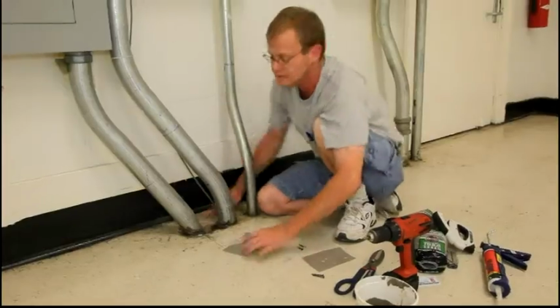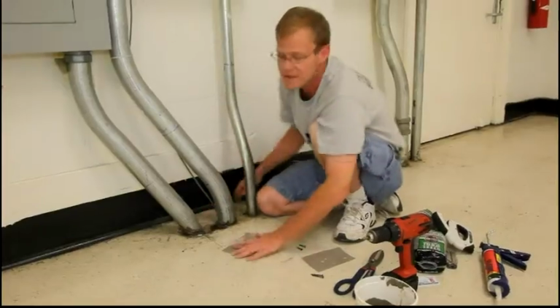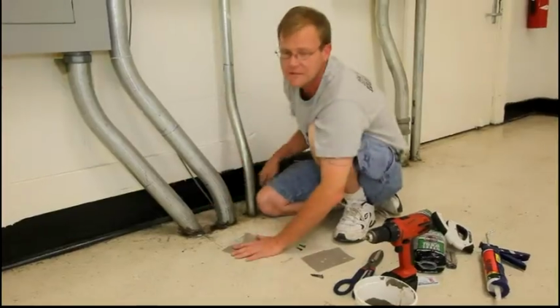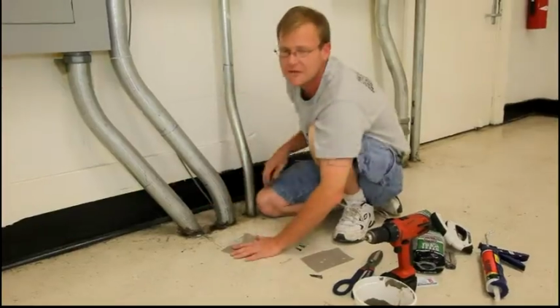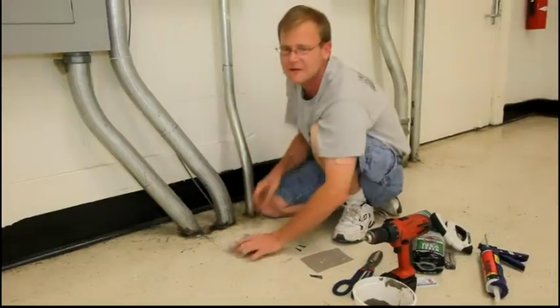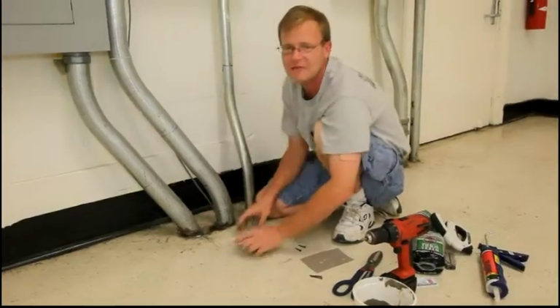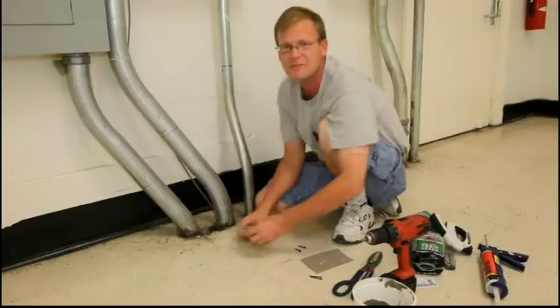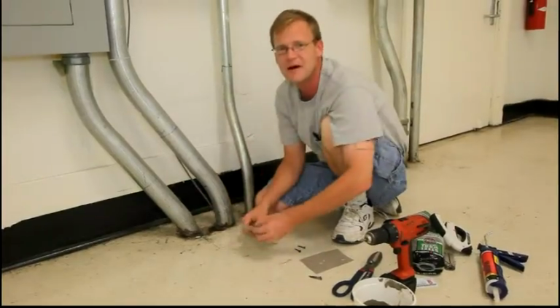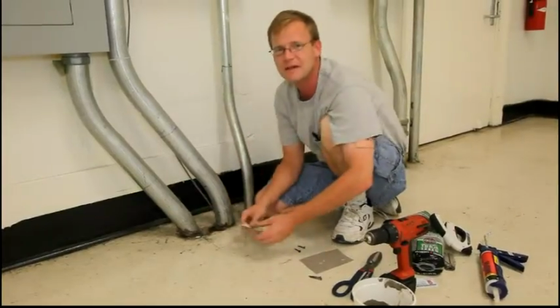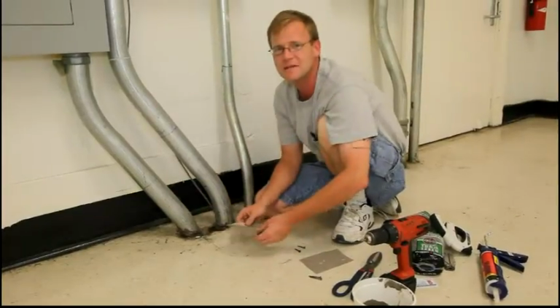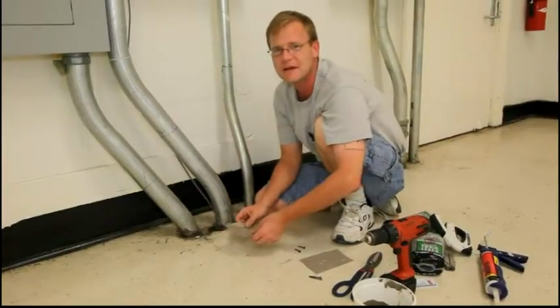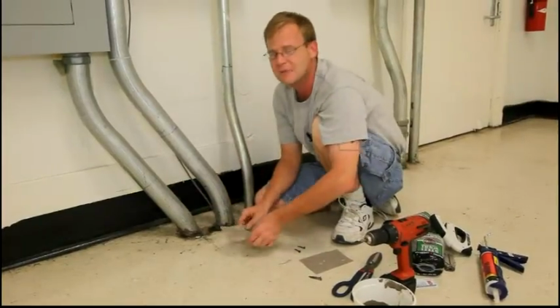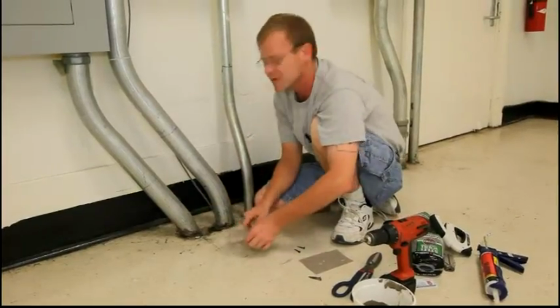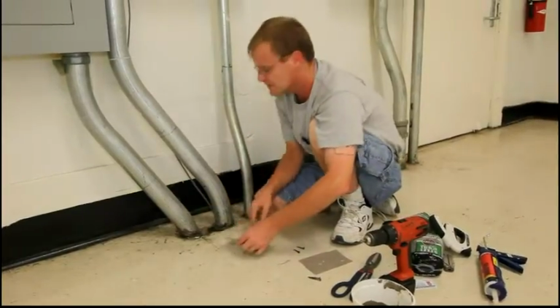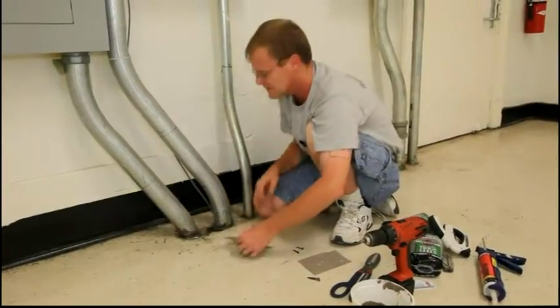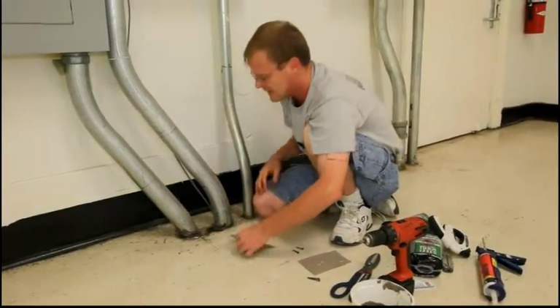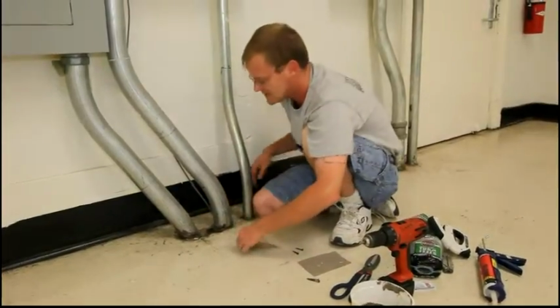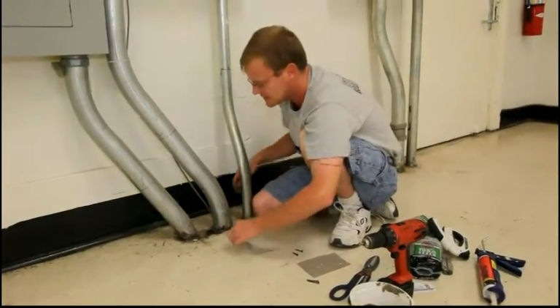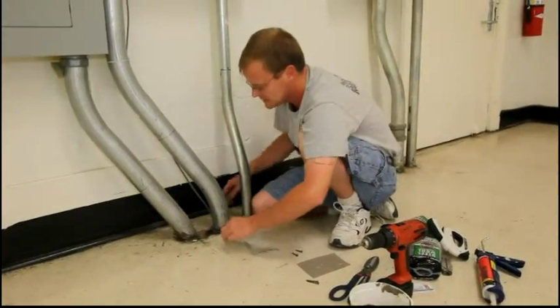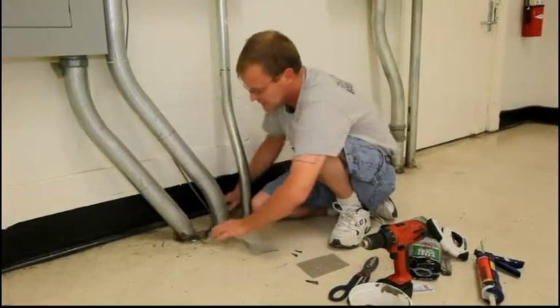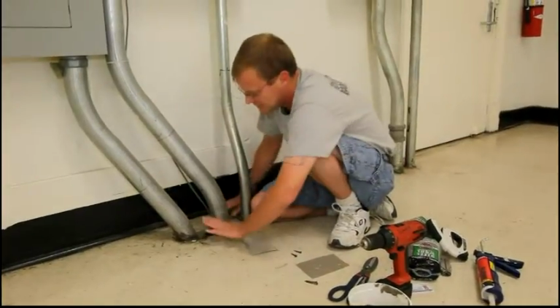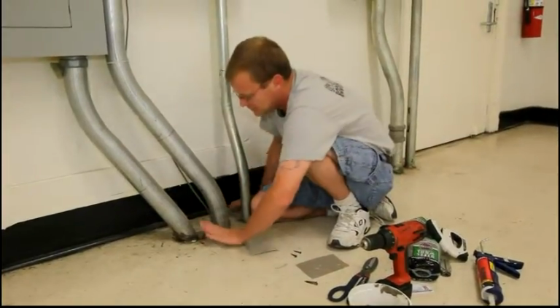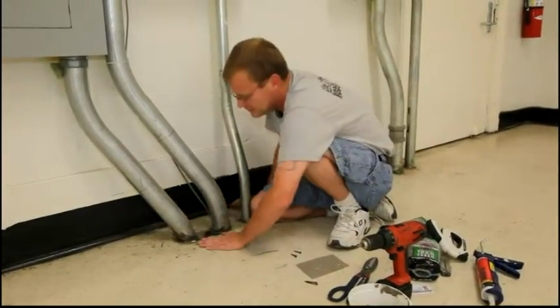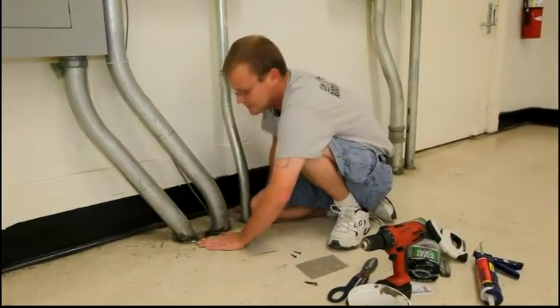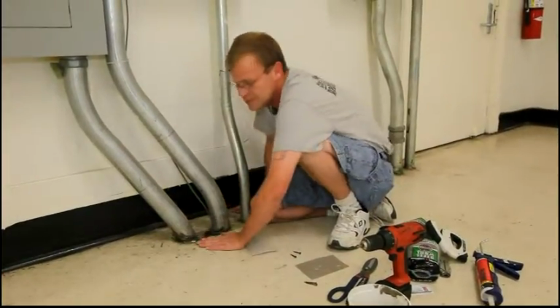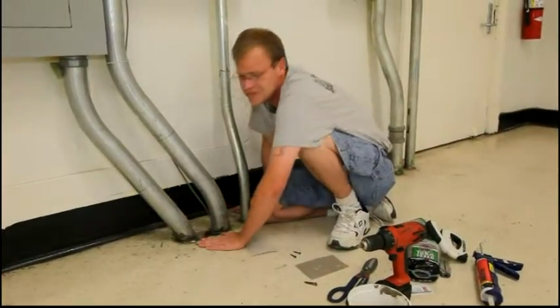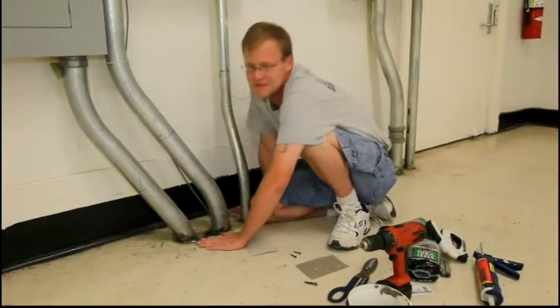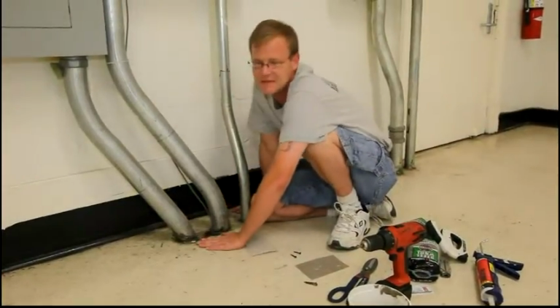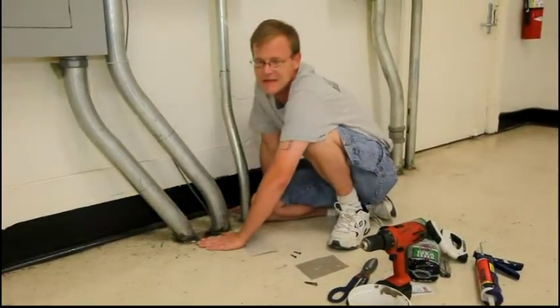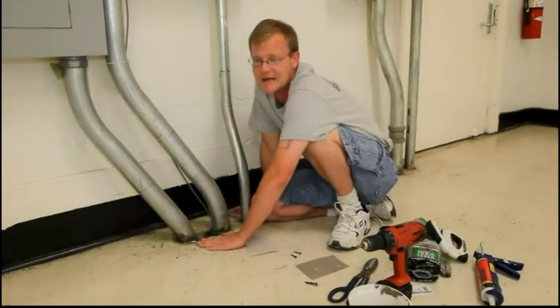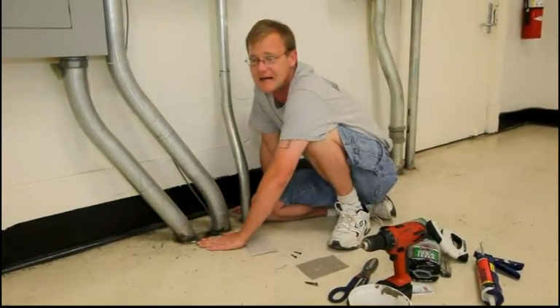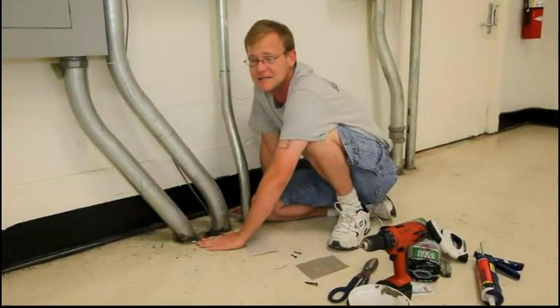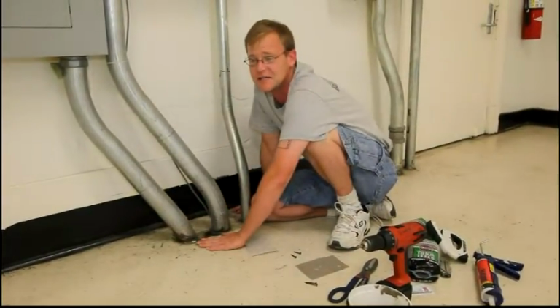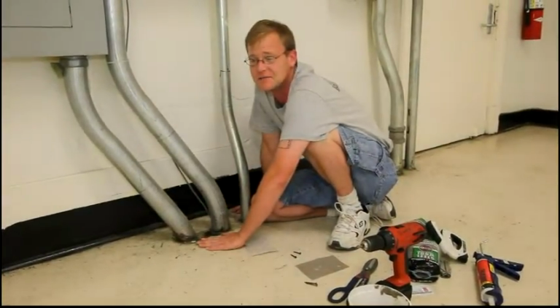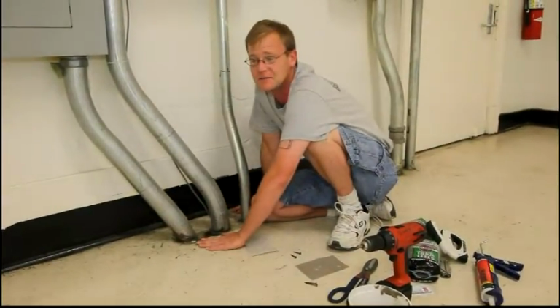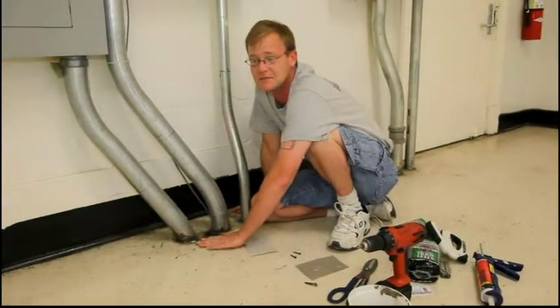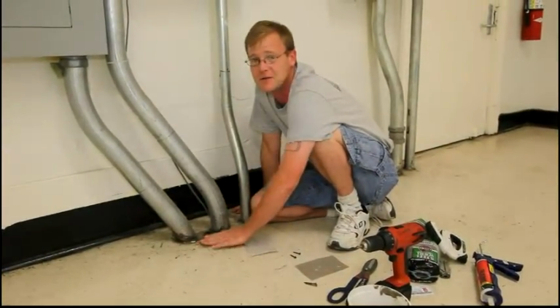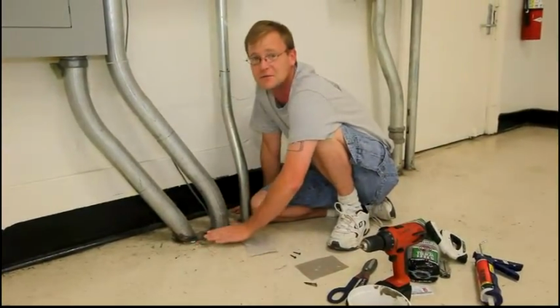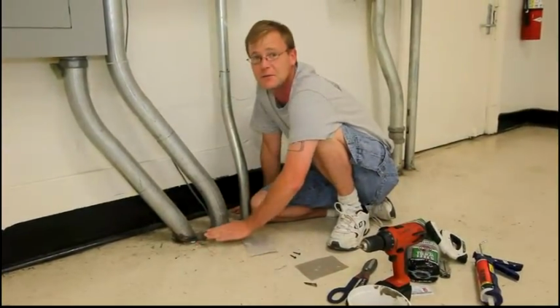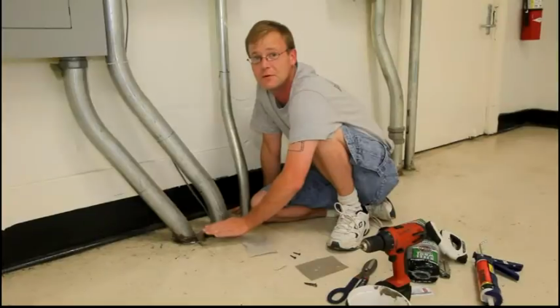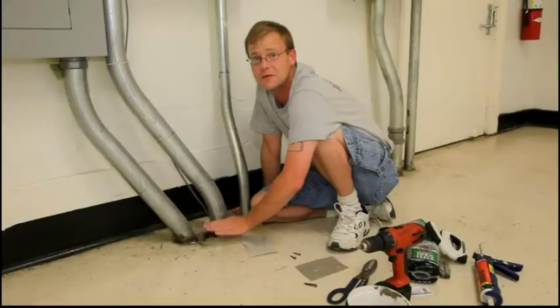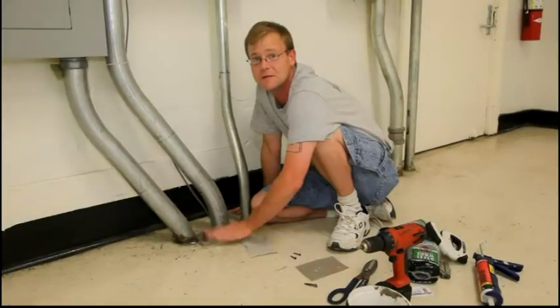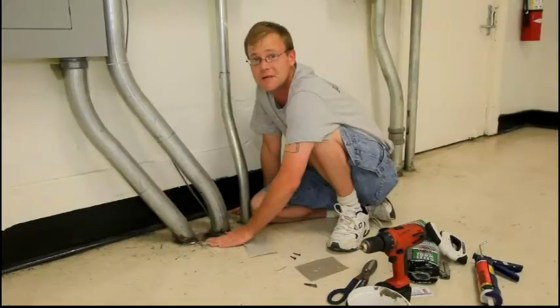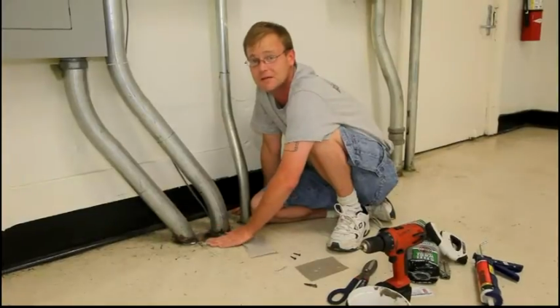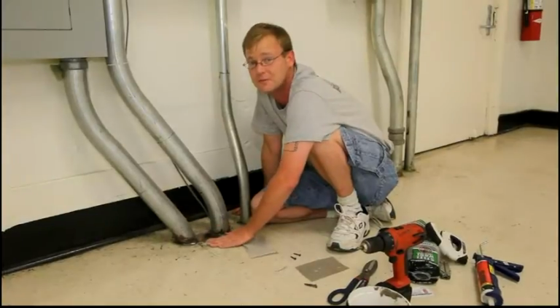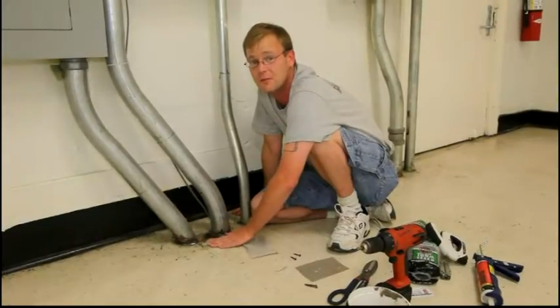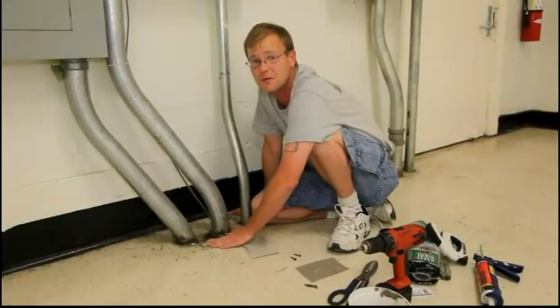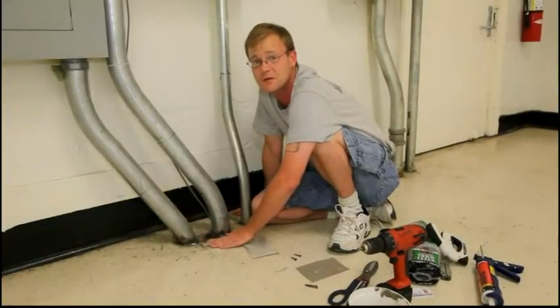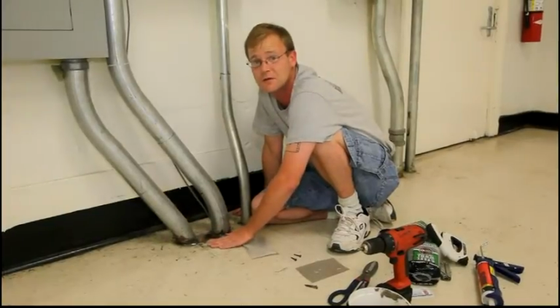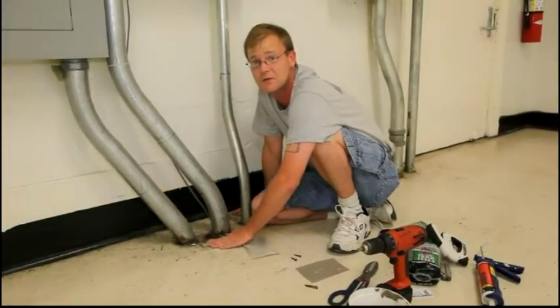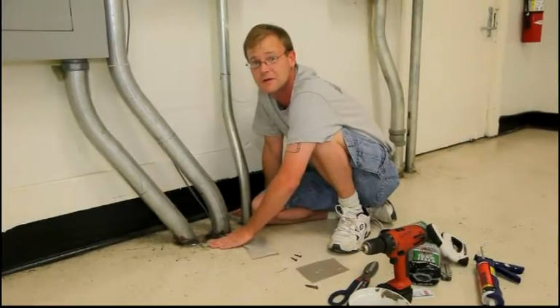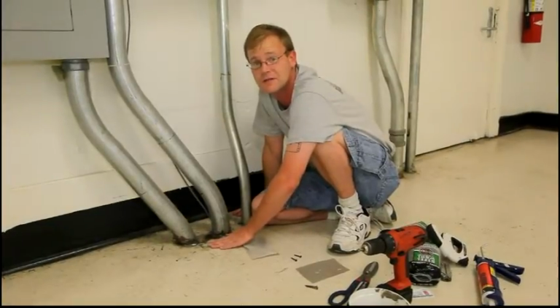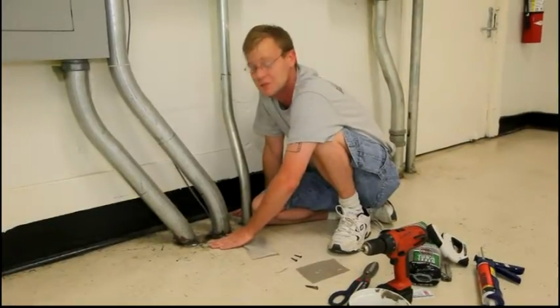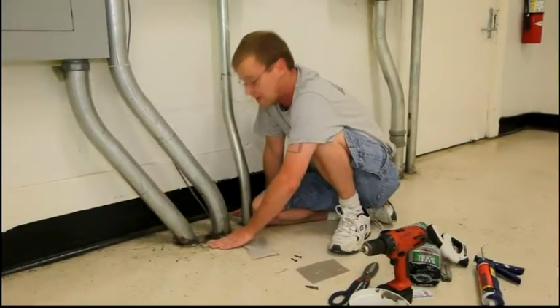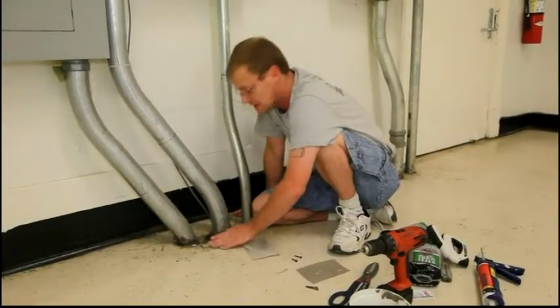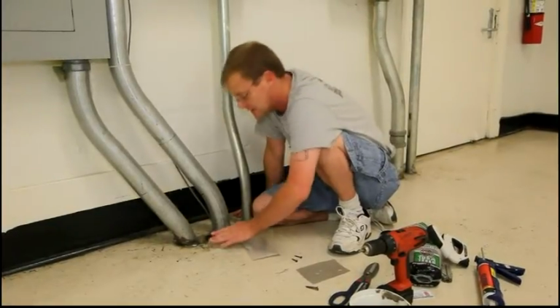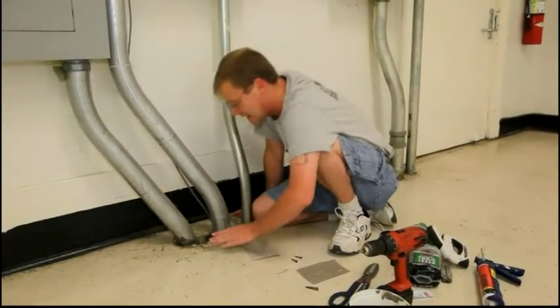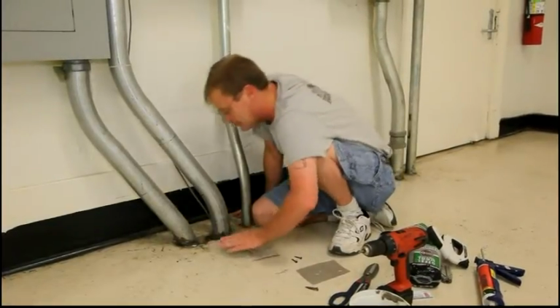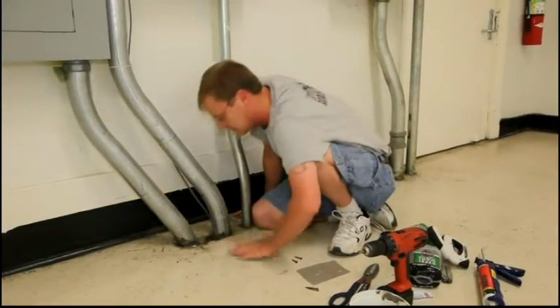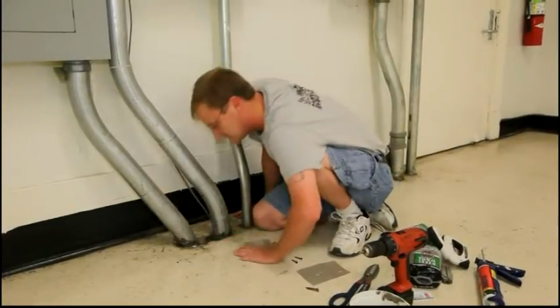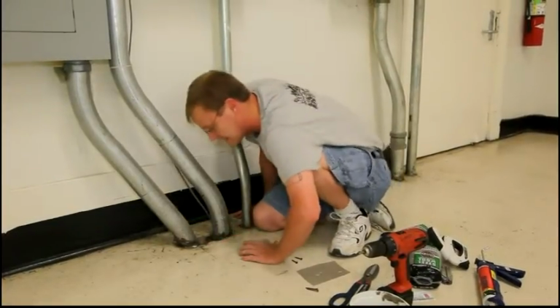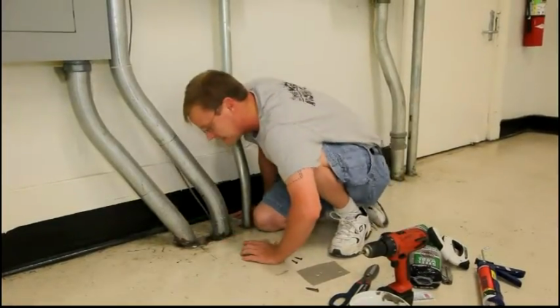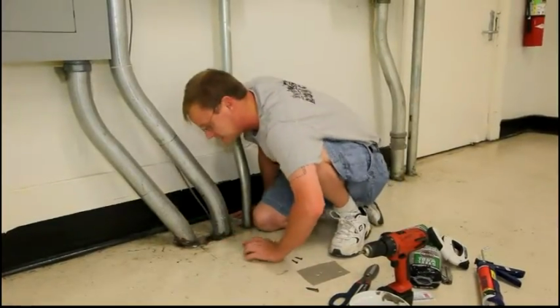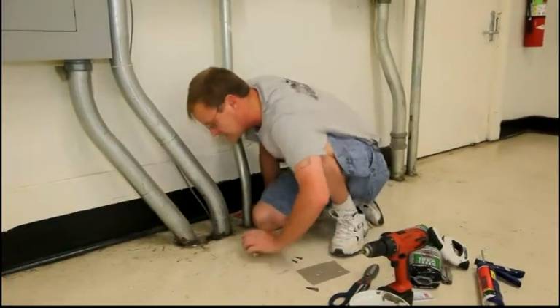Good afternoon everybody. Today we're going to be patching this rat hole. They're using it to gain access from the first floor to the second floor, and this hole leads directly down into the cafeteria.